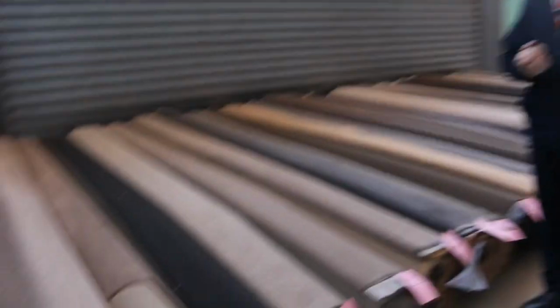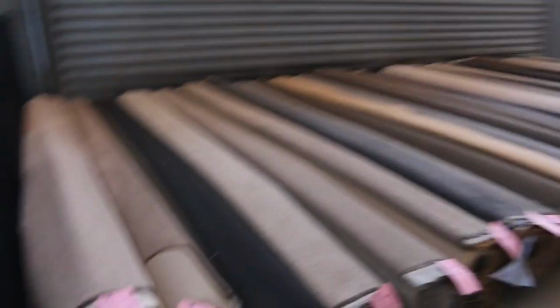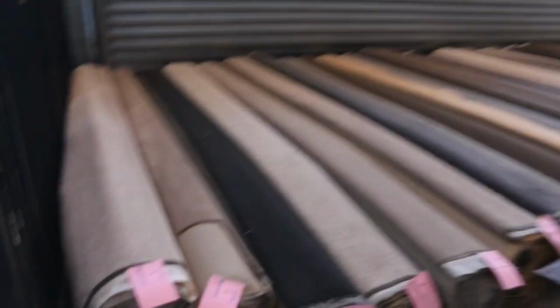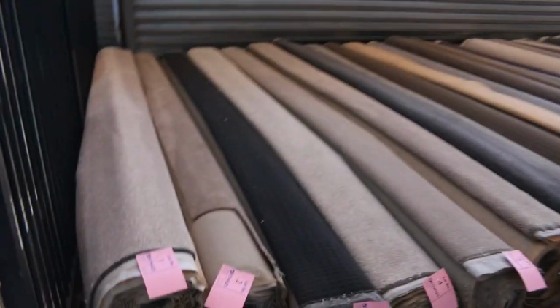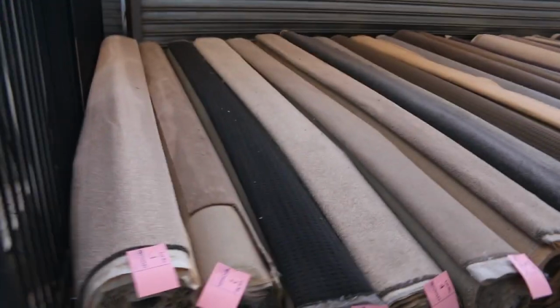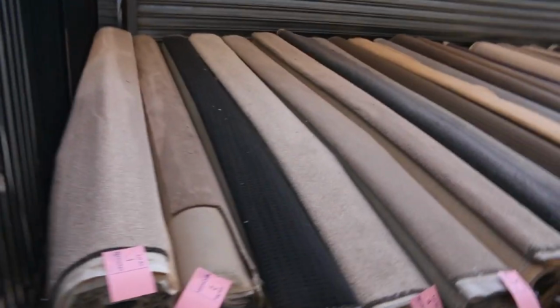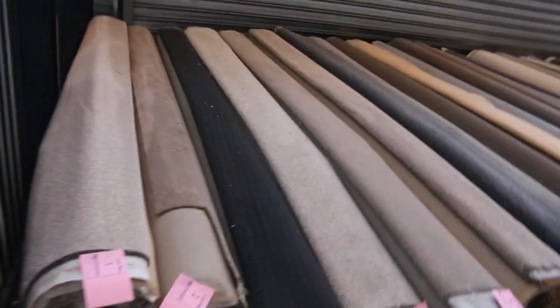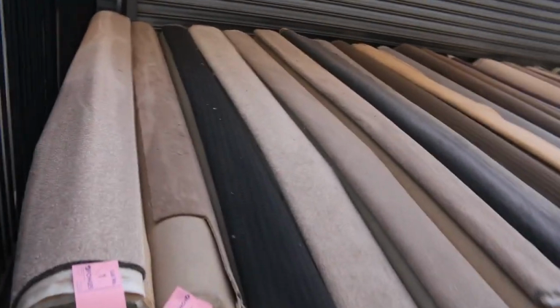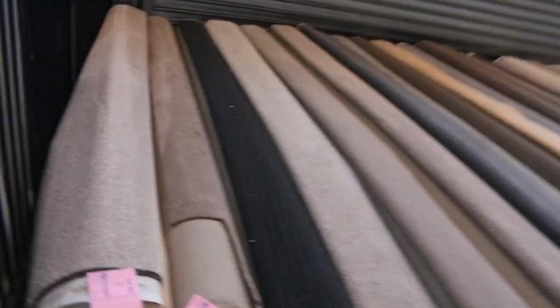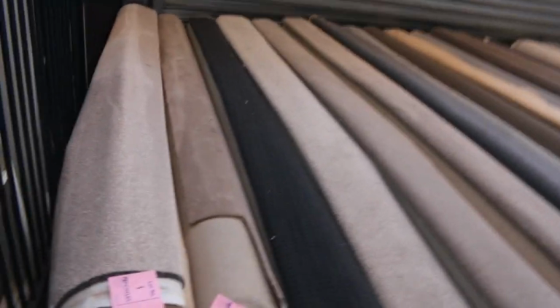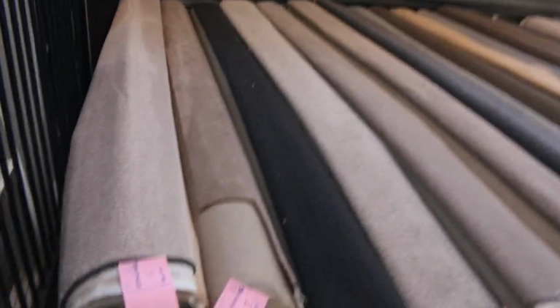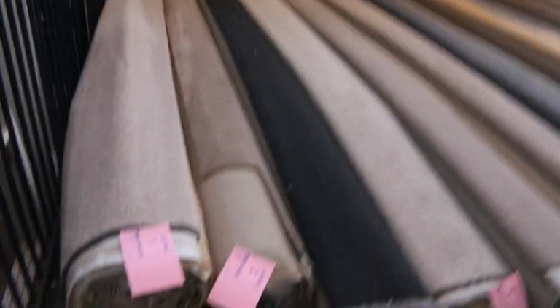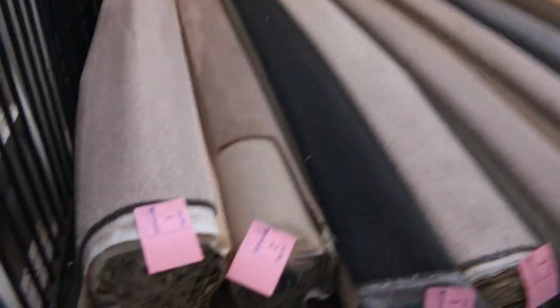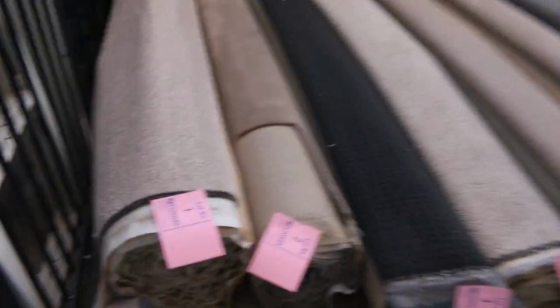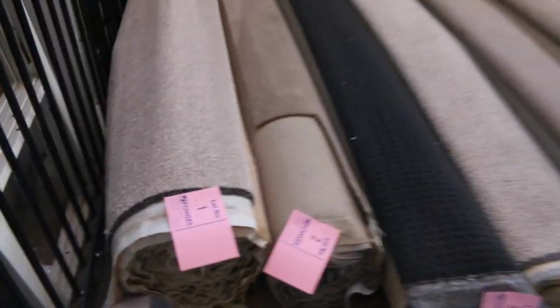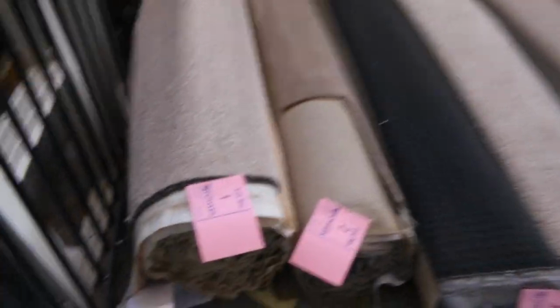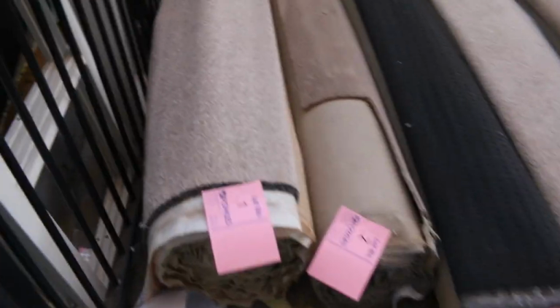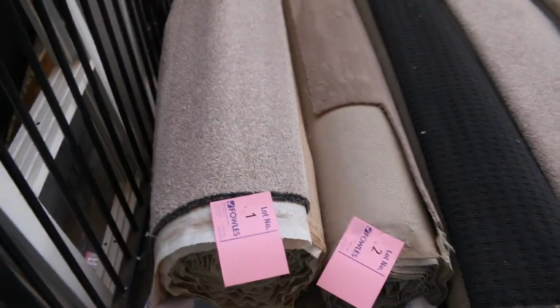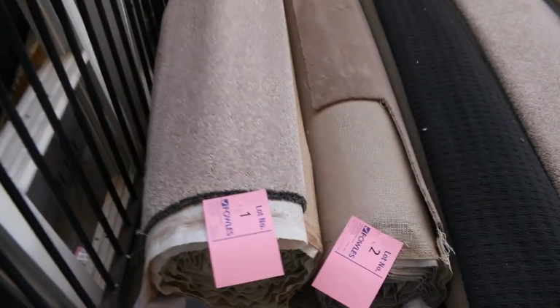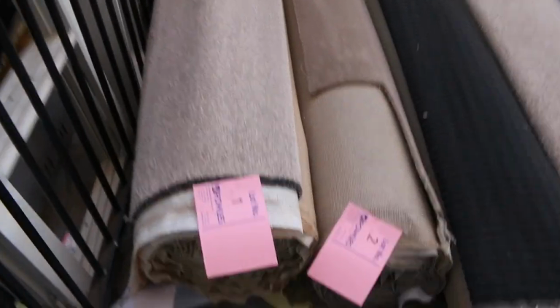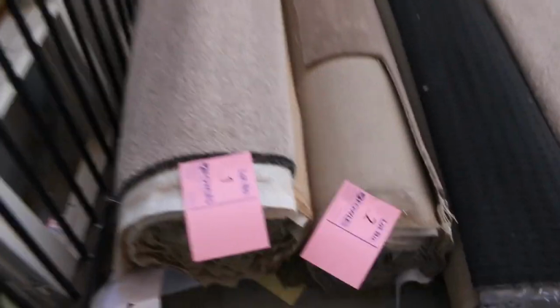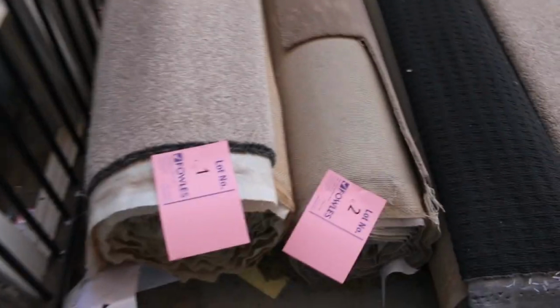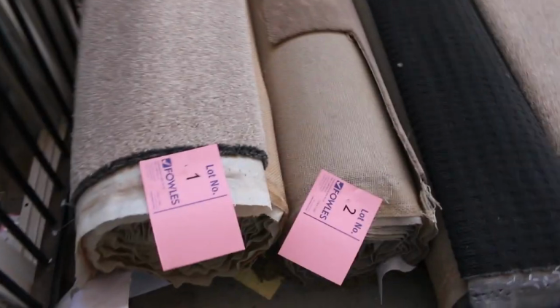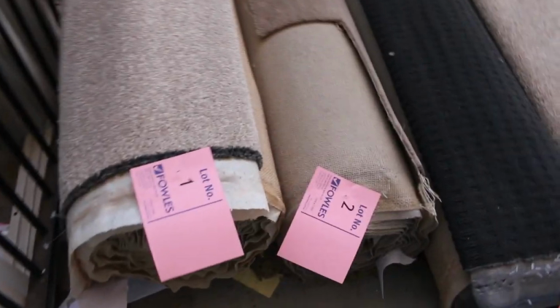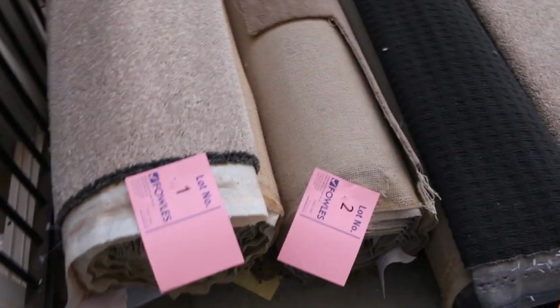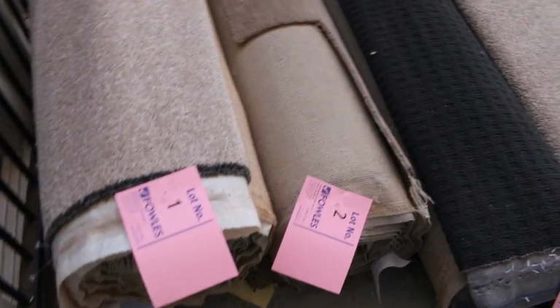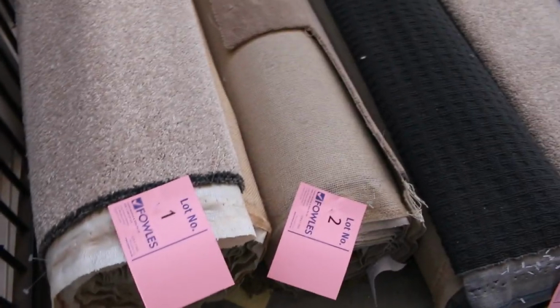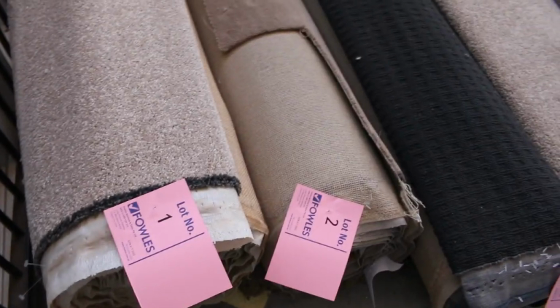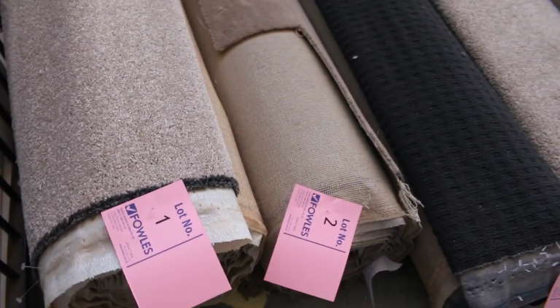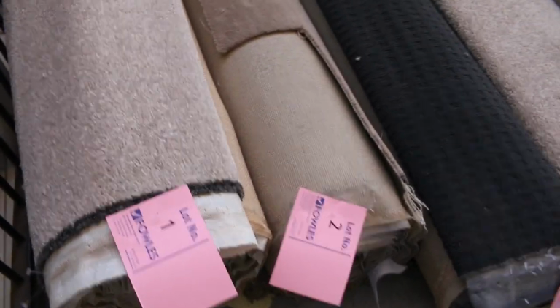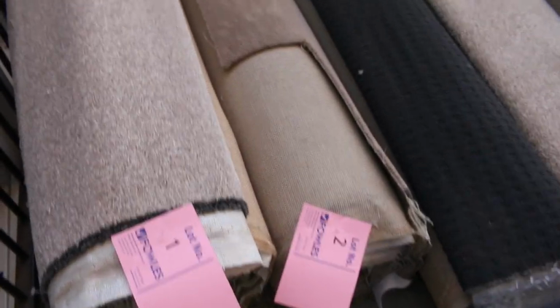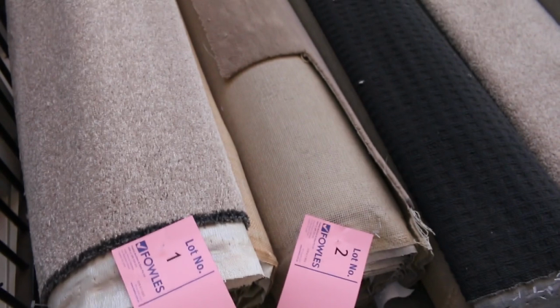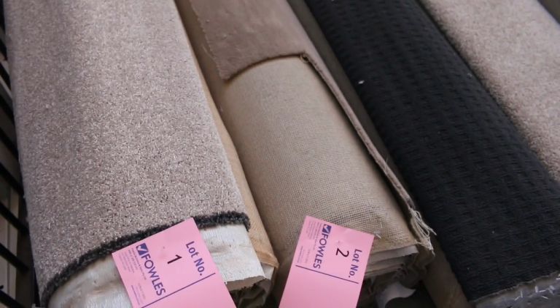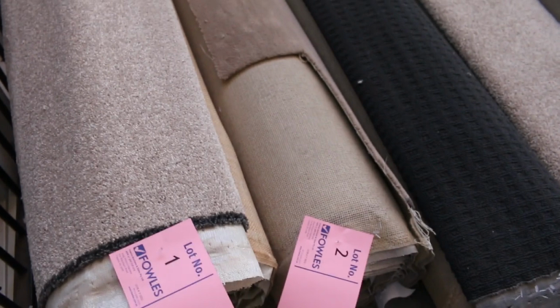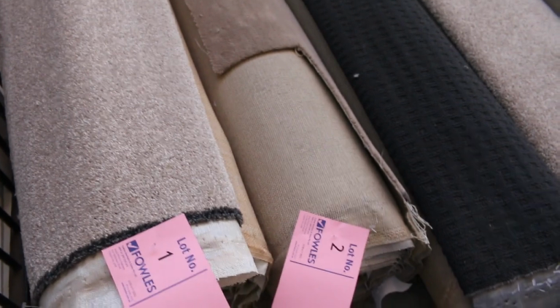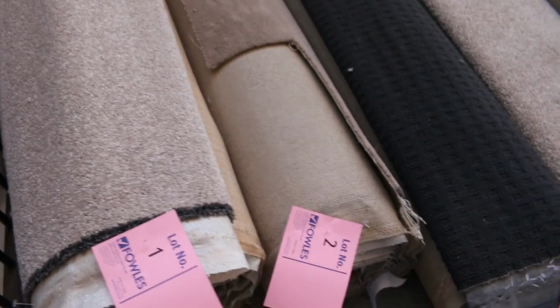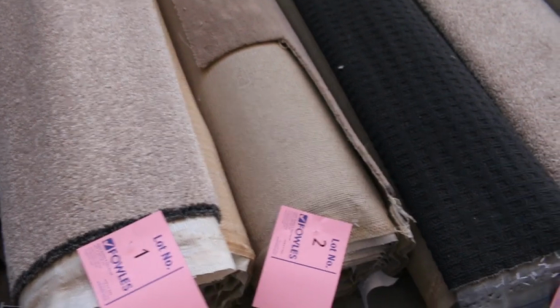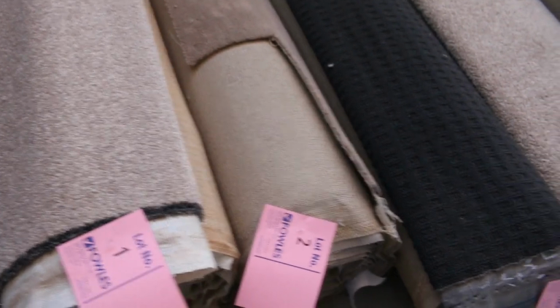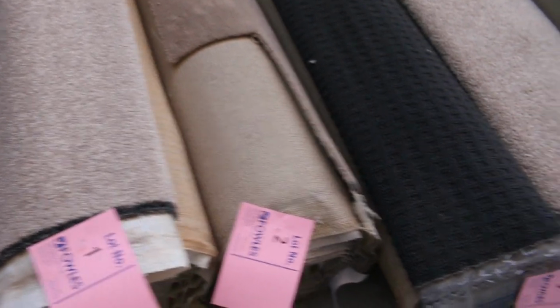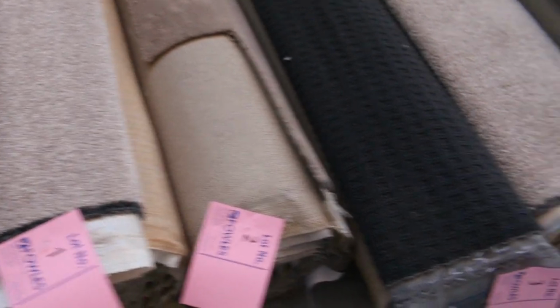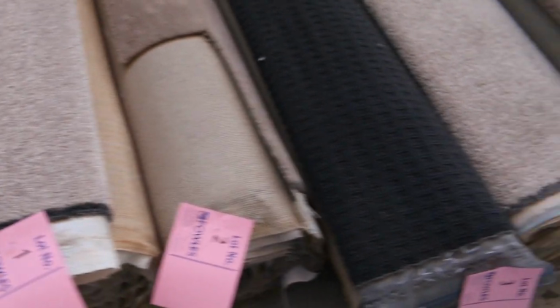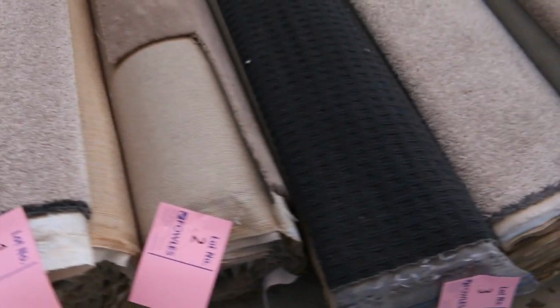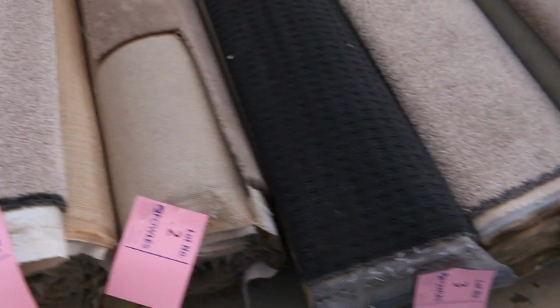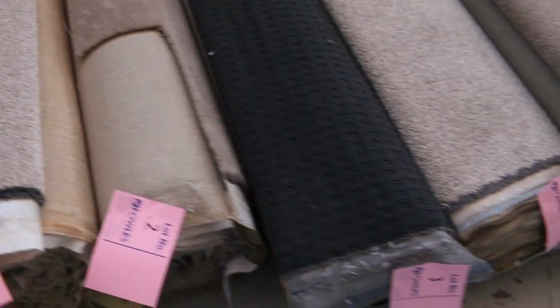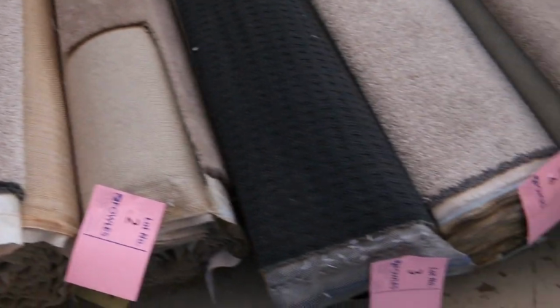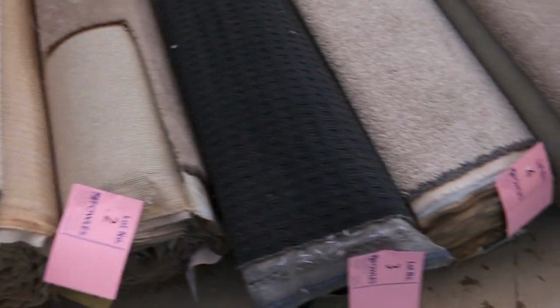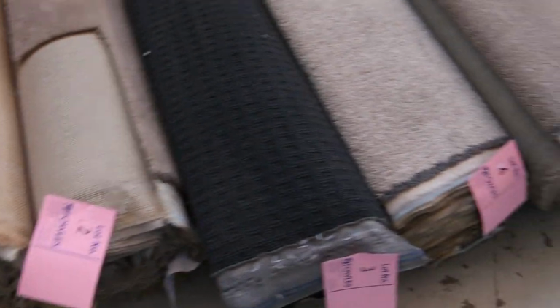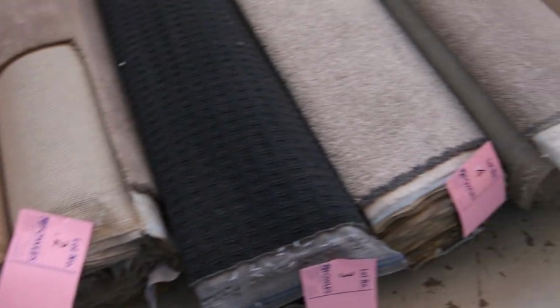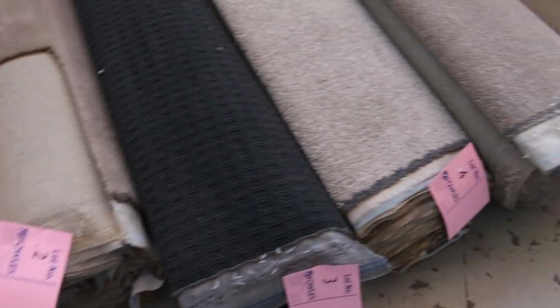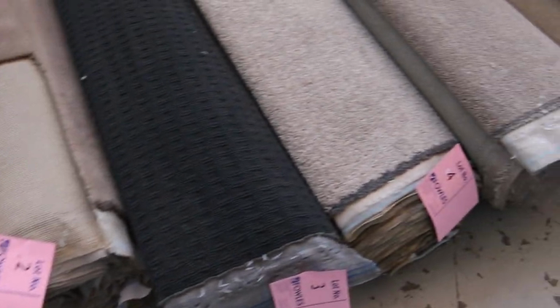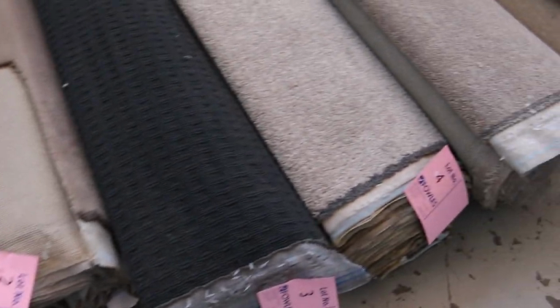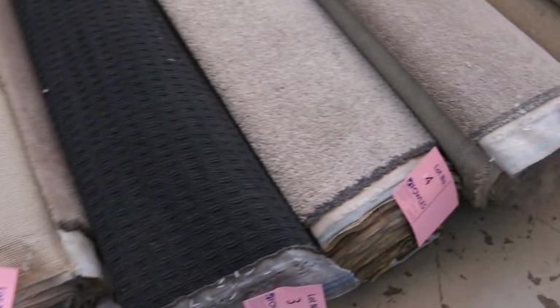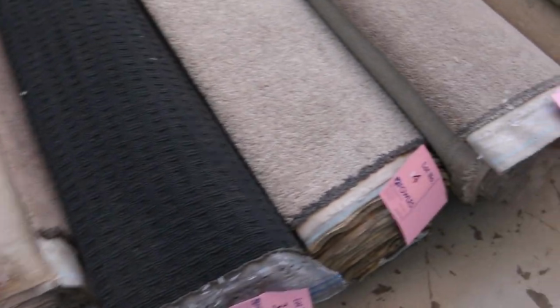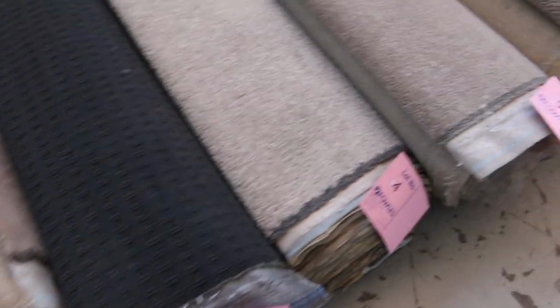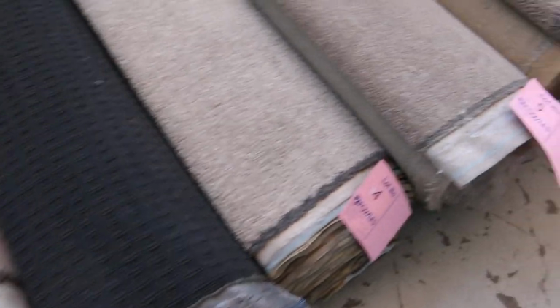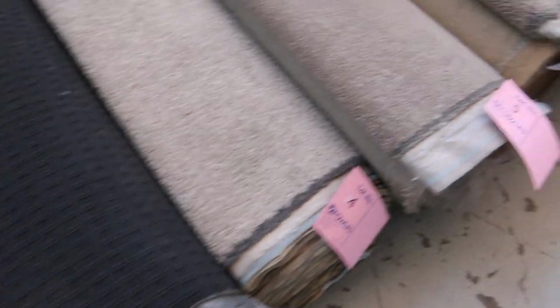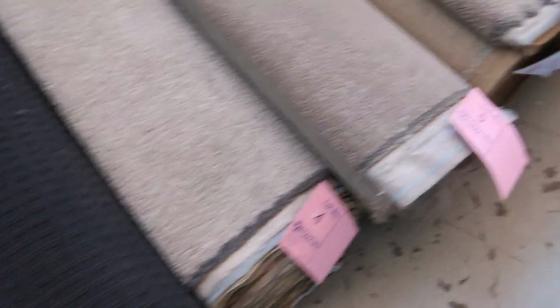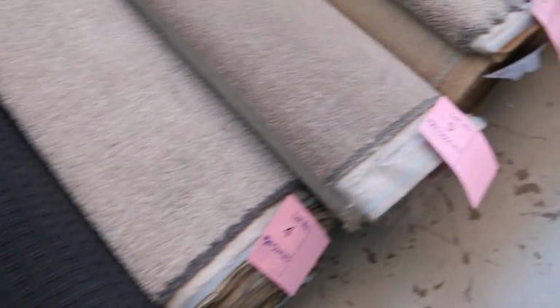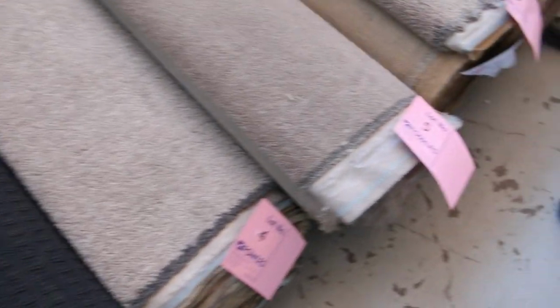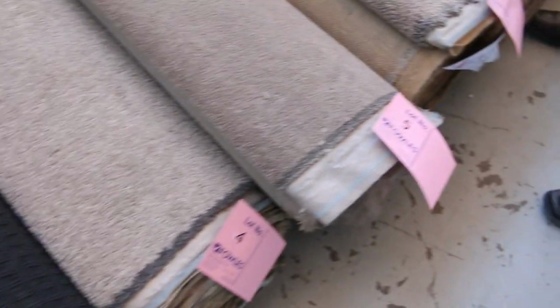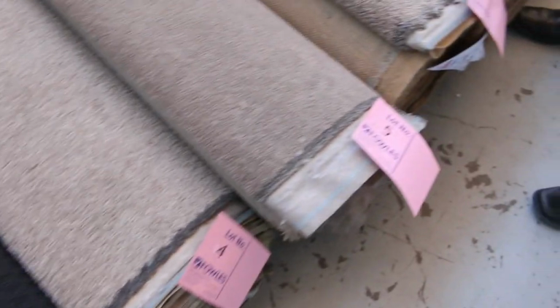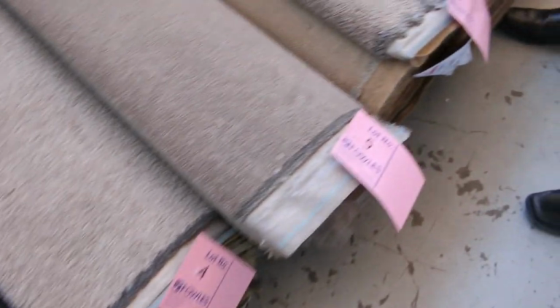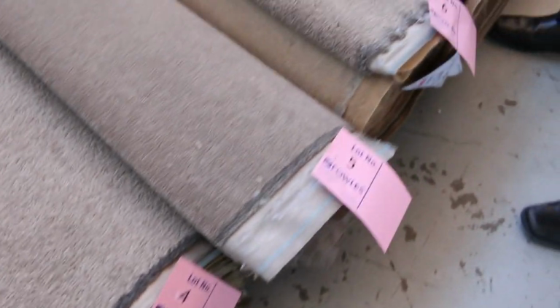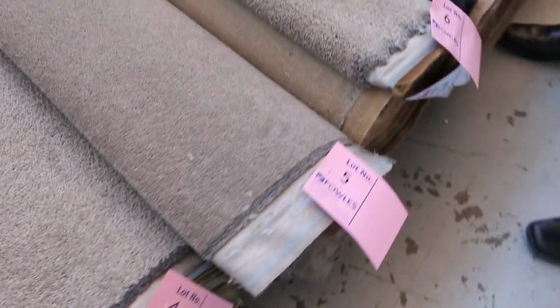We'll have all these beautiful roll-ins and offcuts that have just come in. We've got some really high quality carpets here, especially when you look at the likes of say lot number 7.